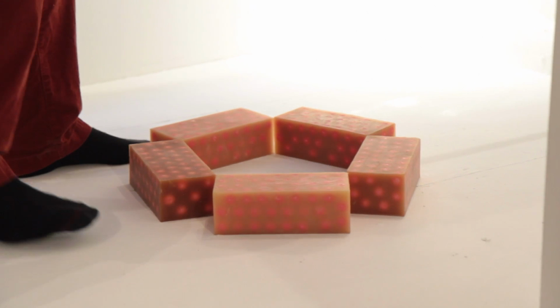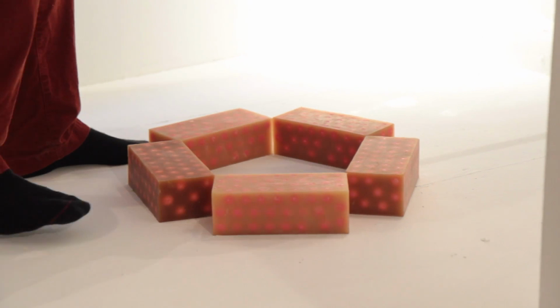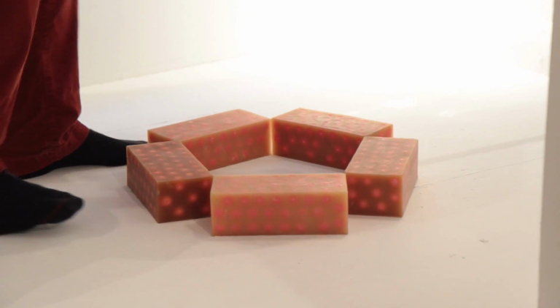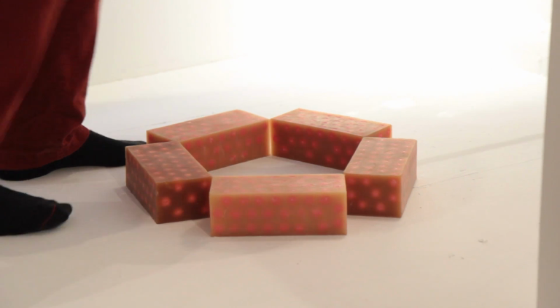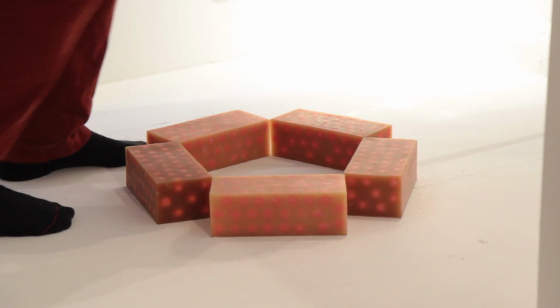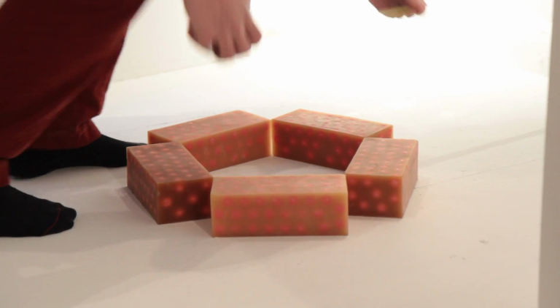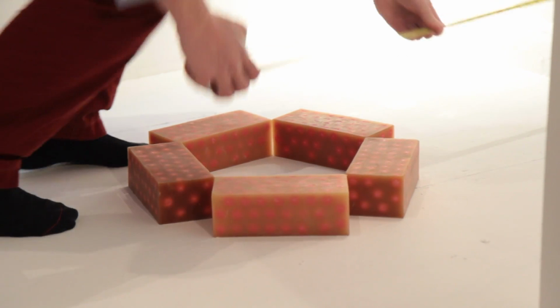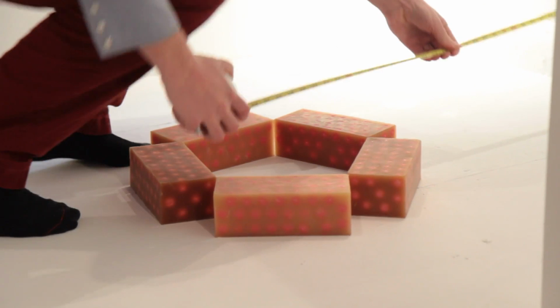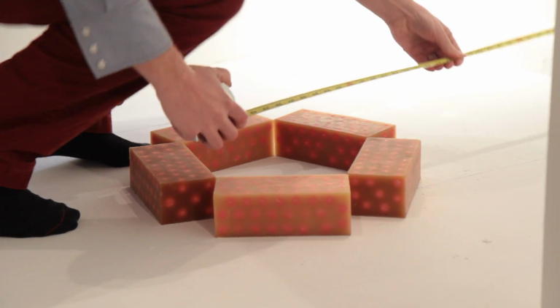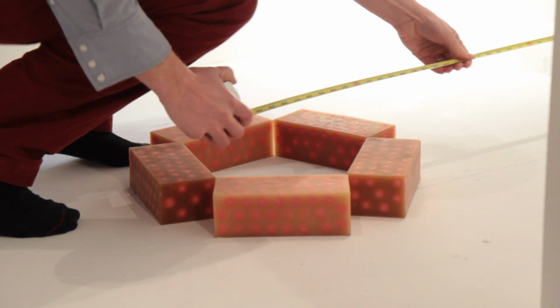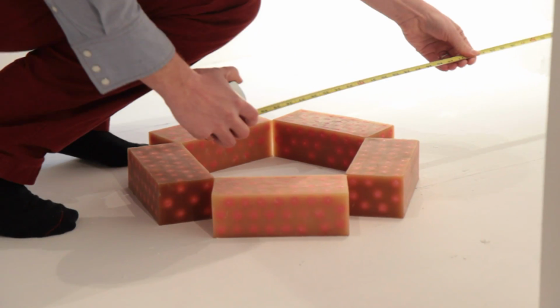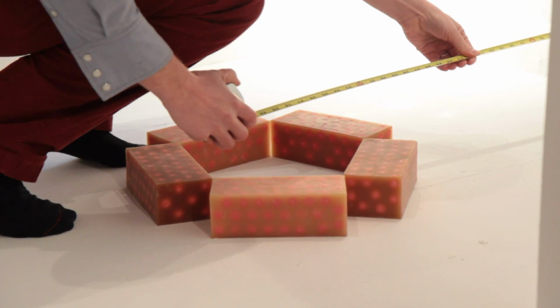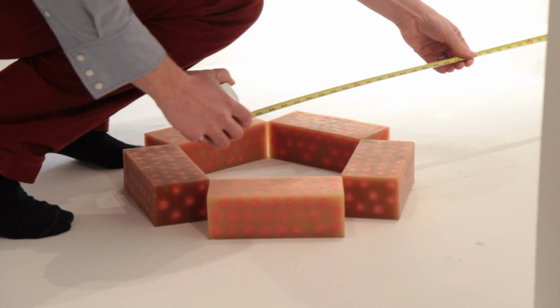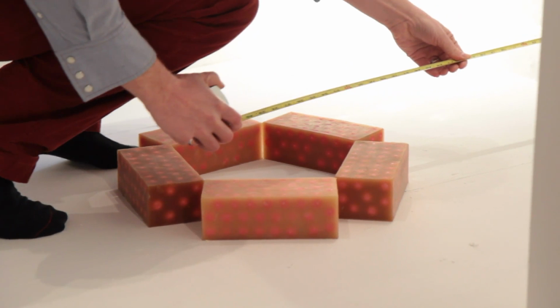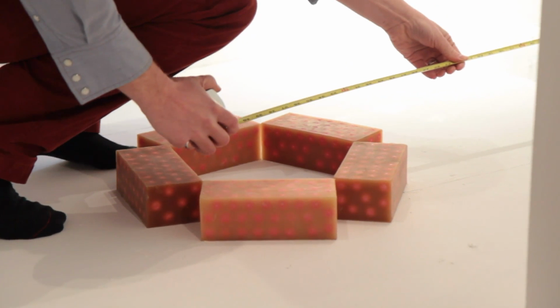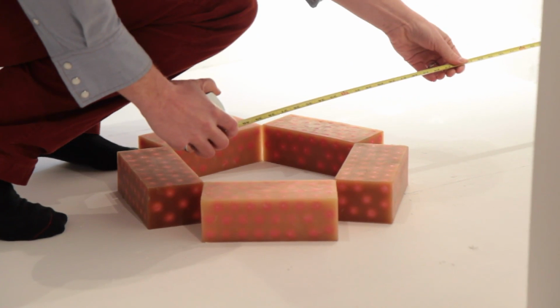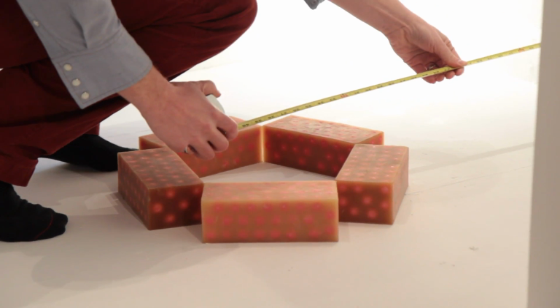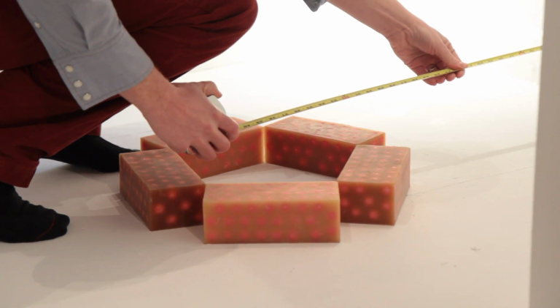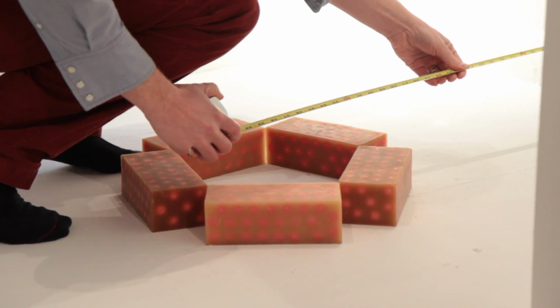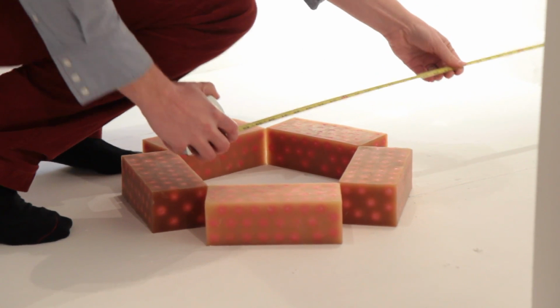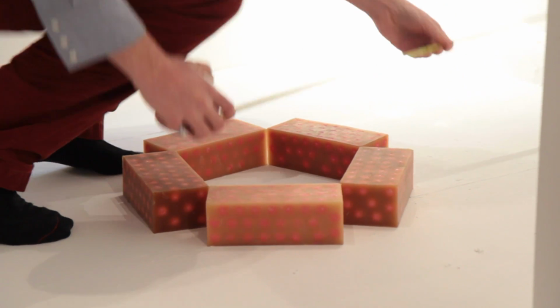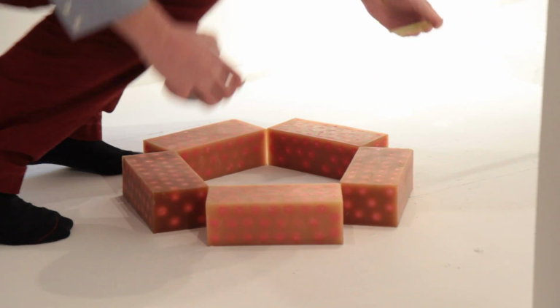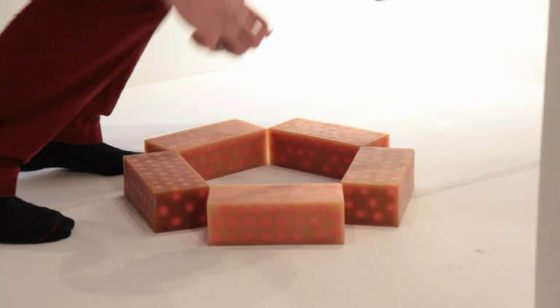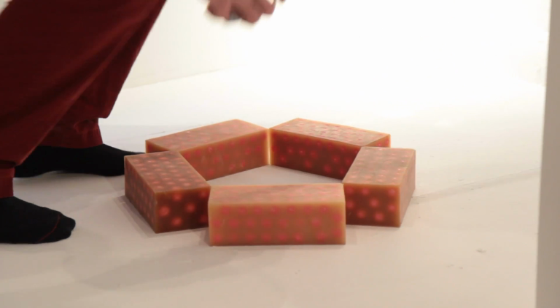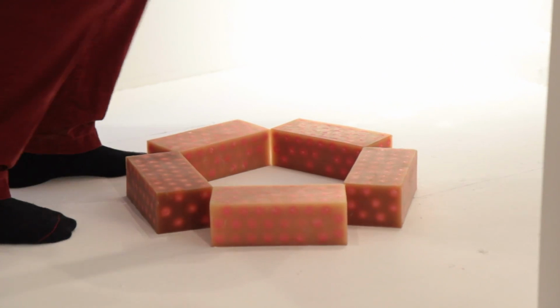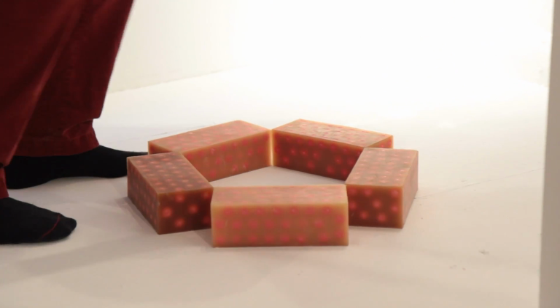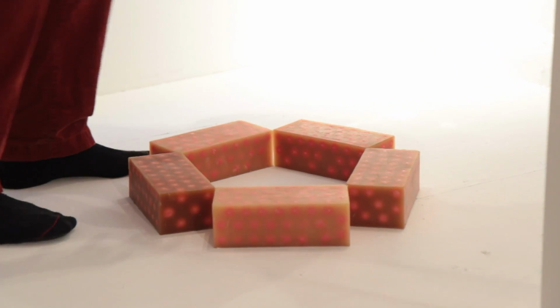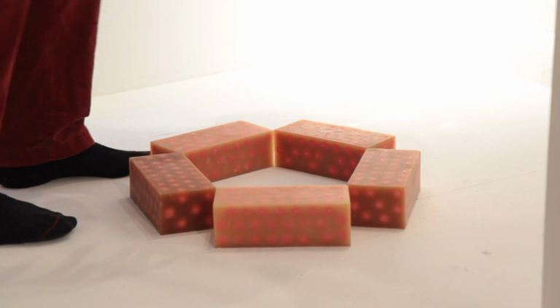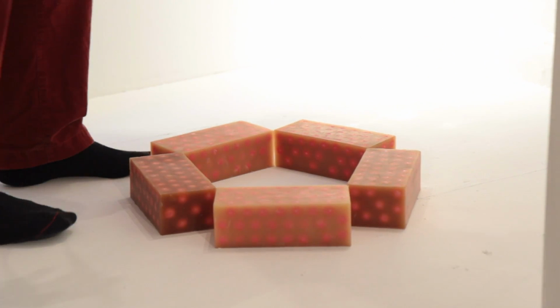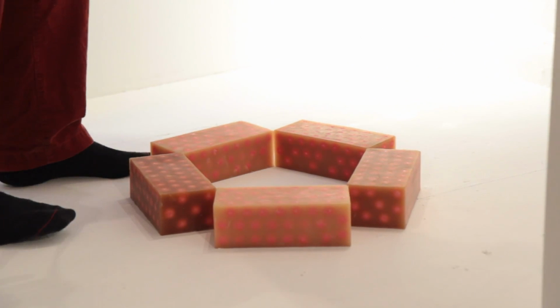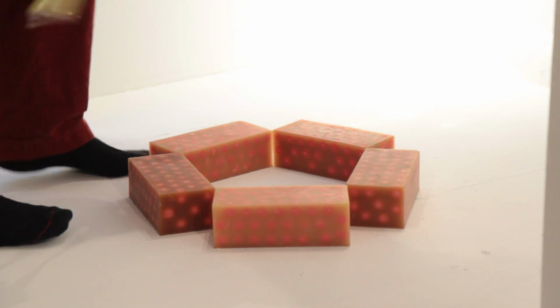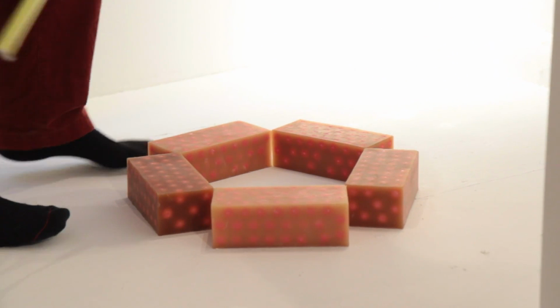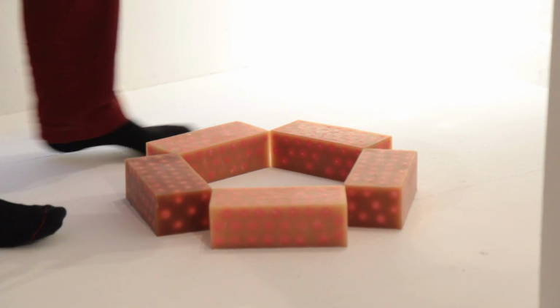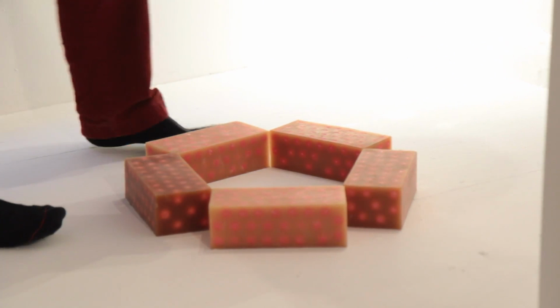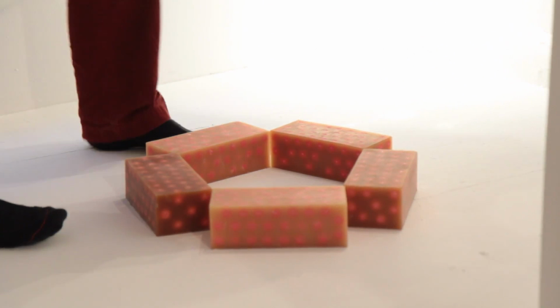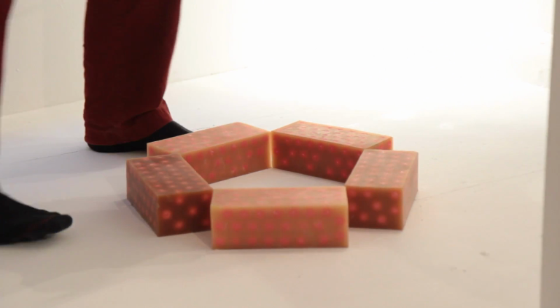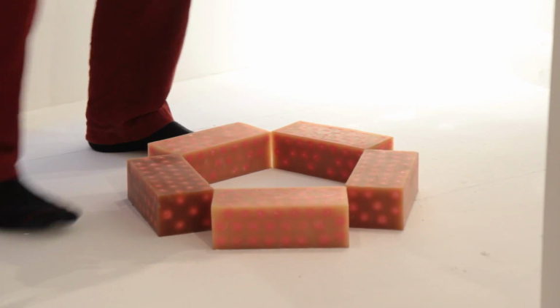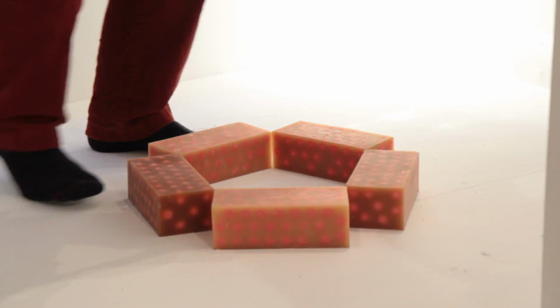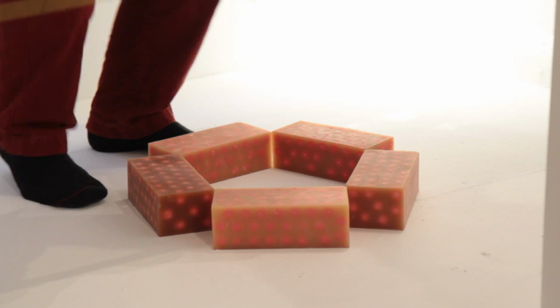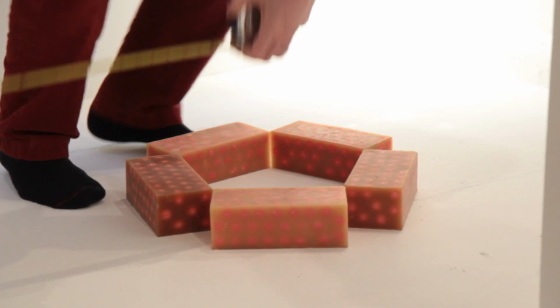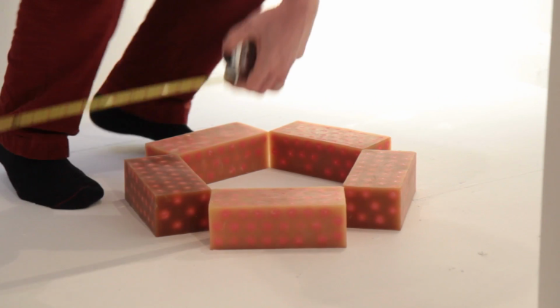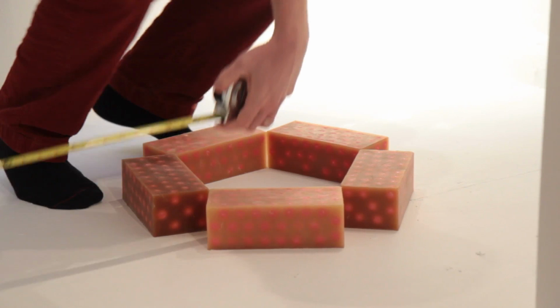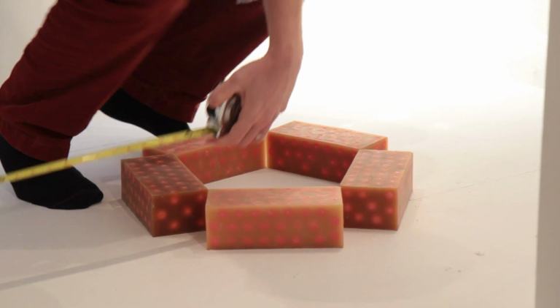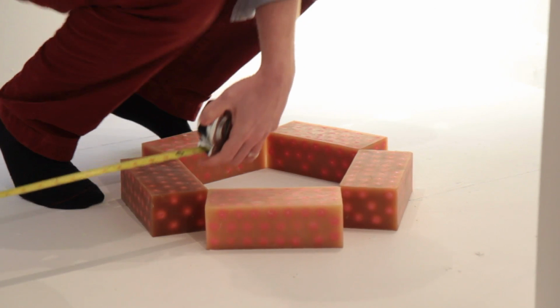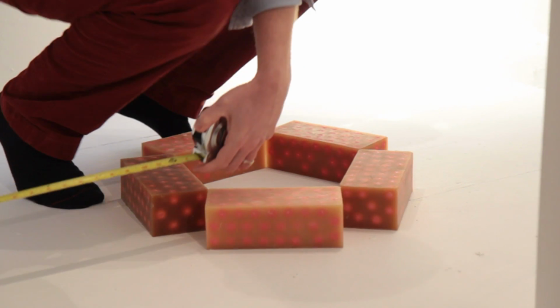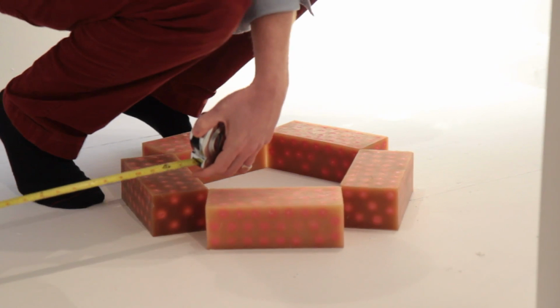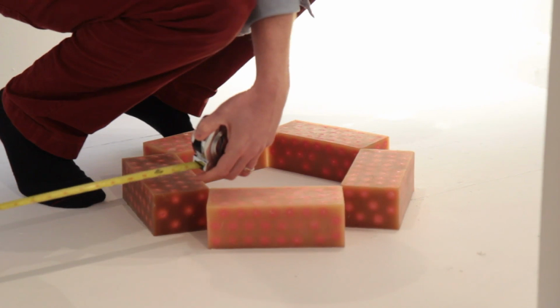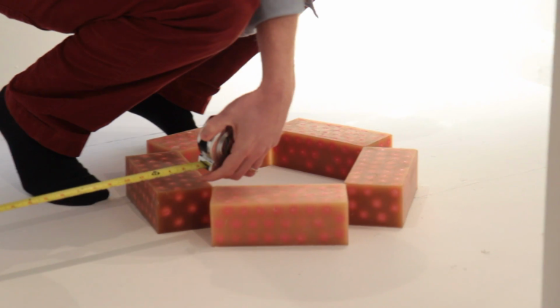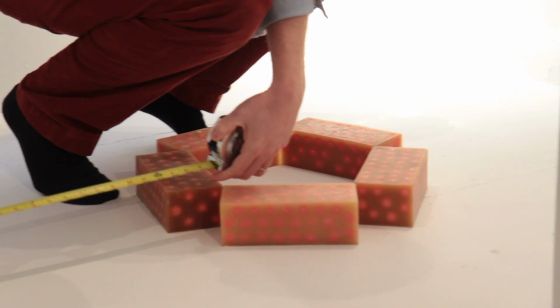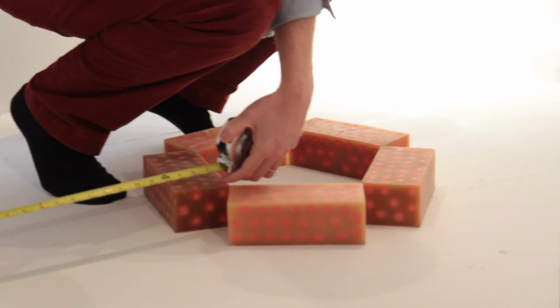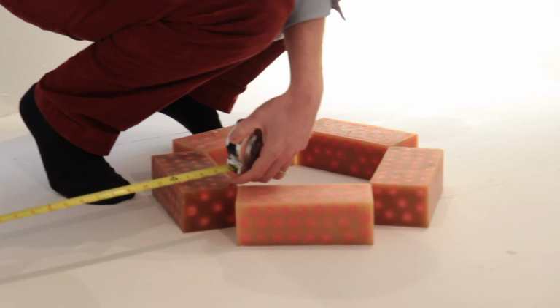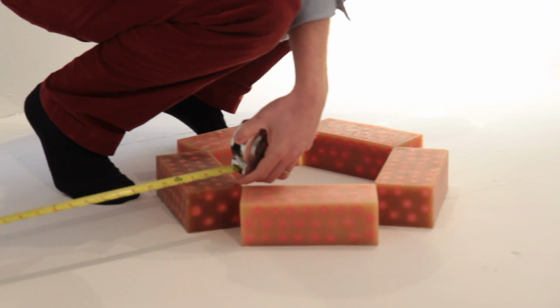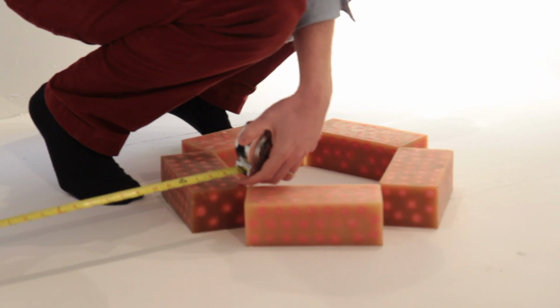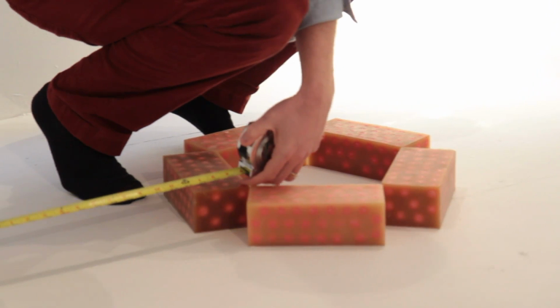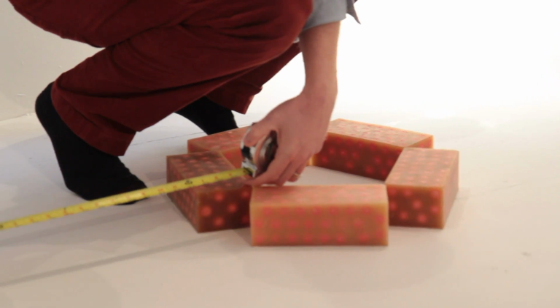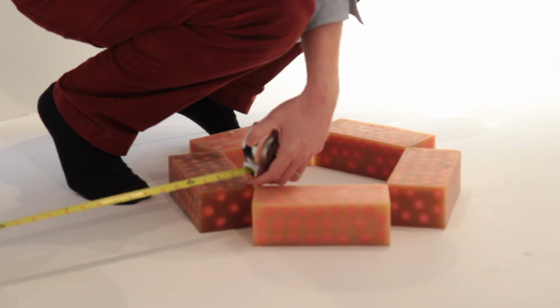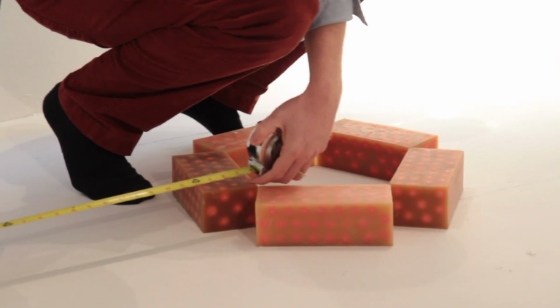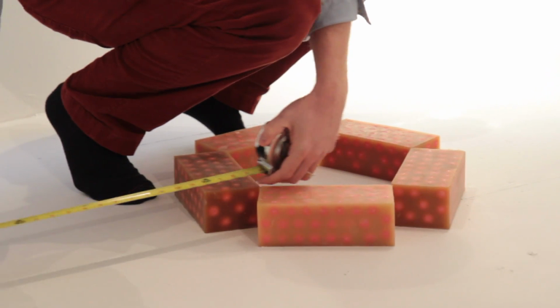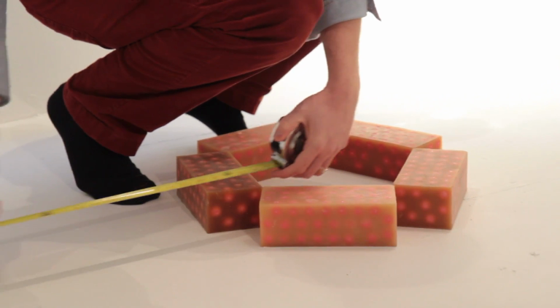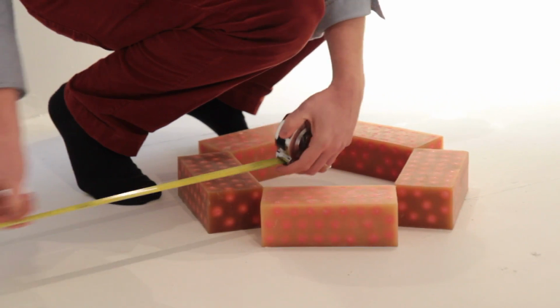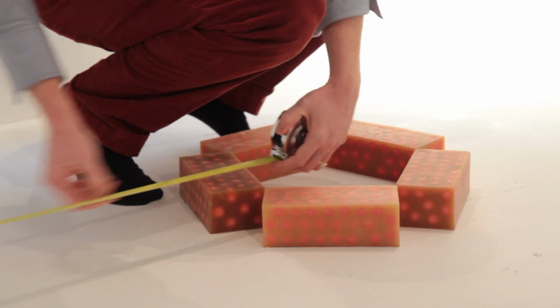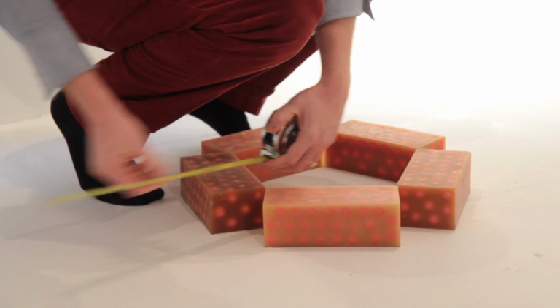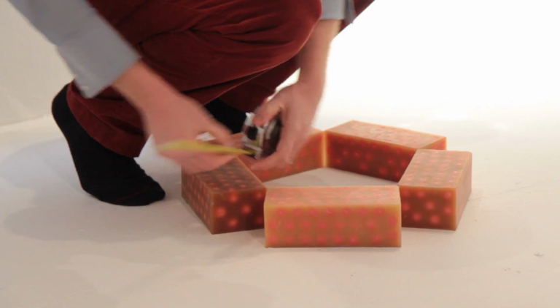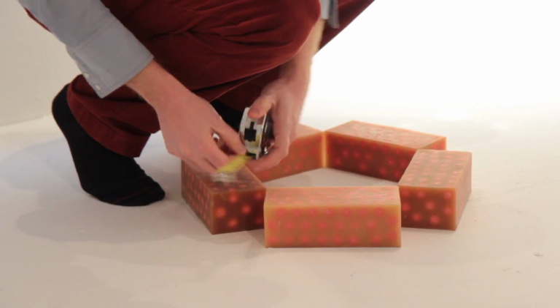This rubber can look like skin, tissue. It looks like fat. It does lend itself to being lifelike.